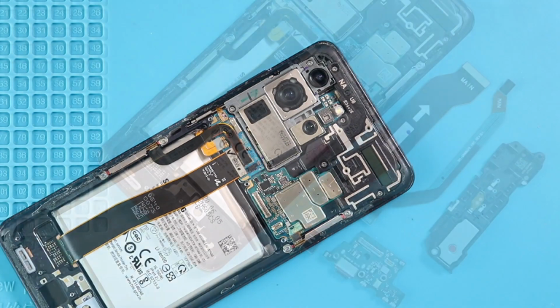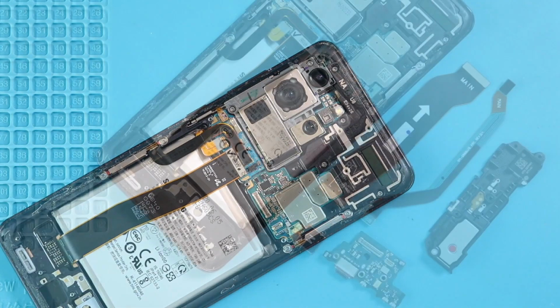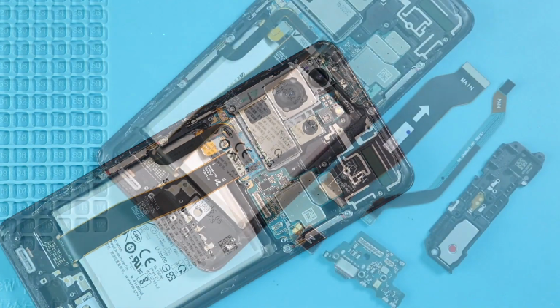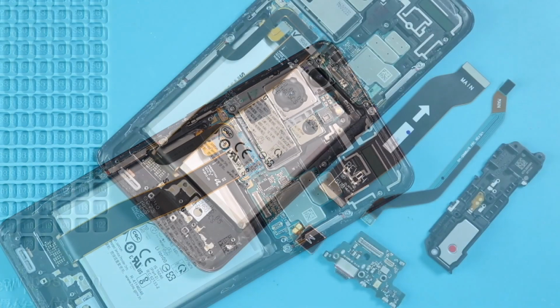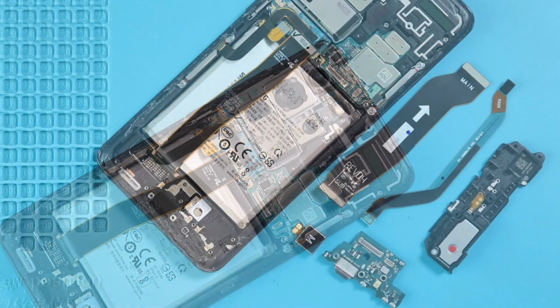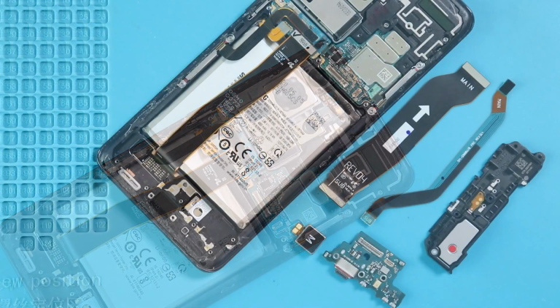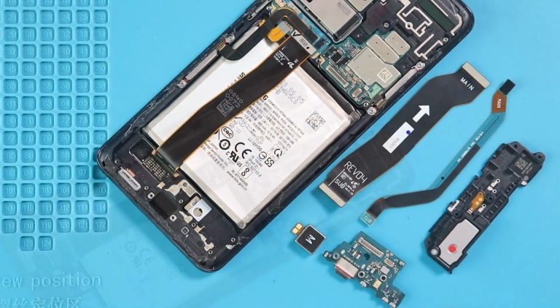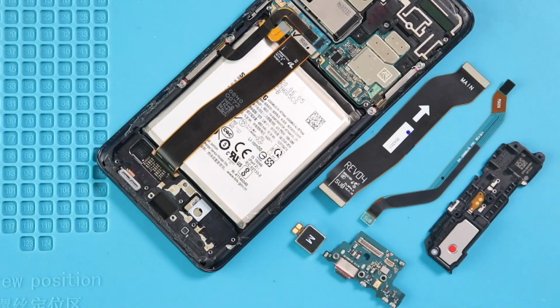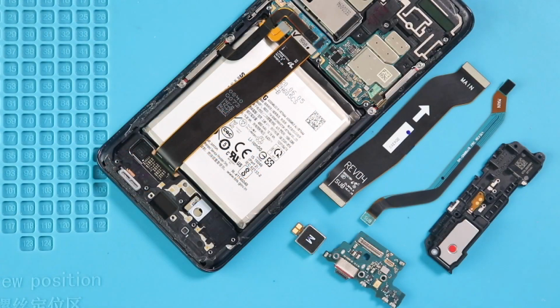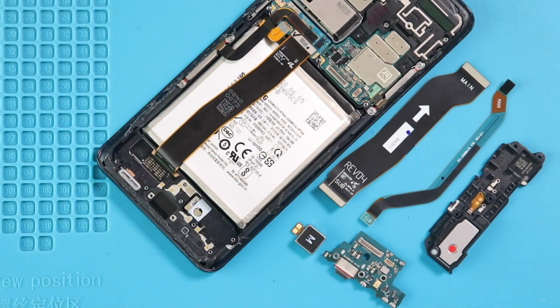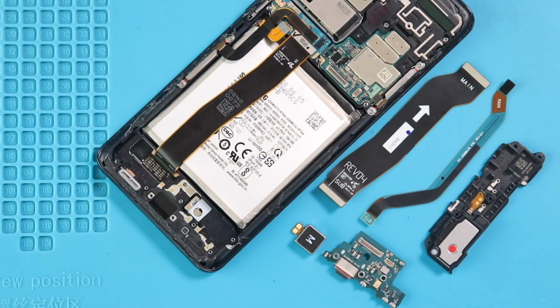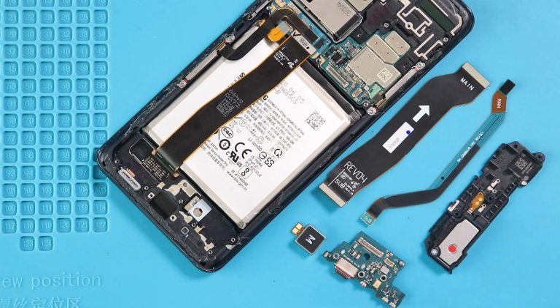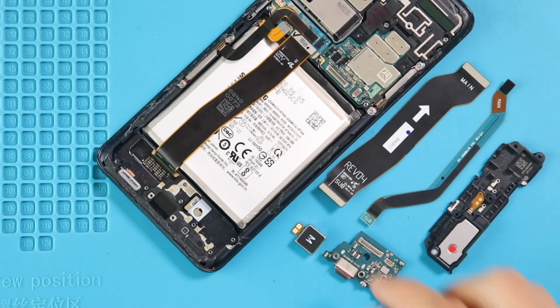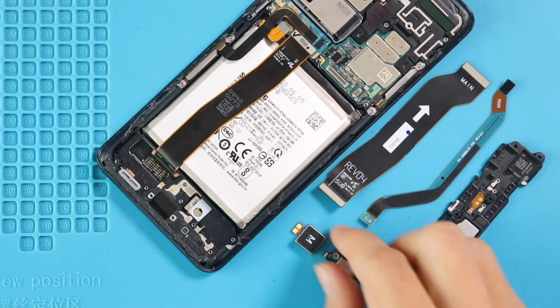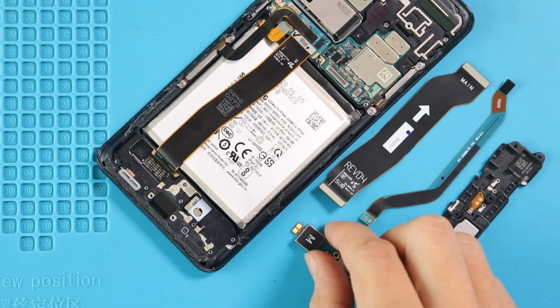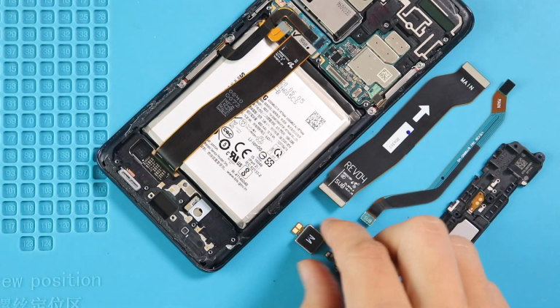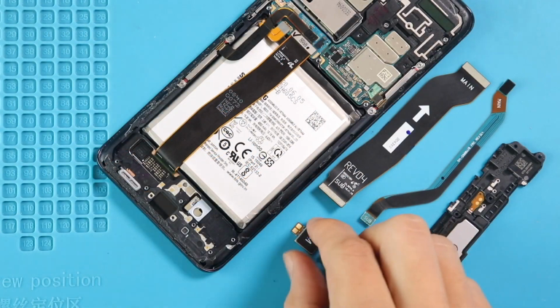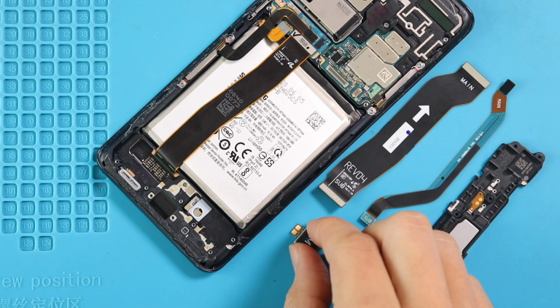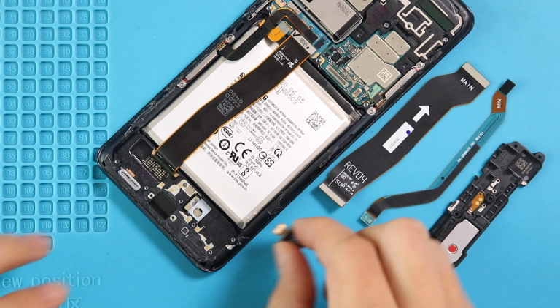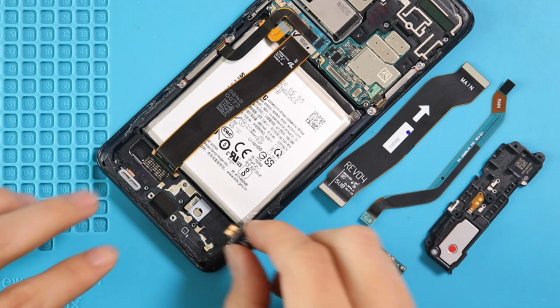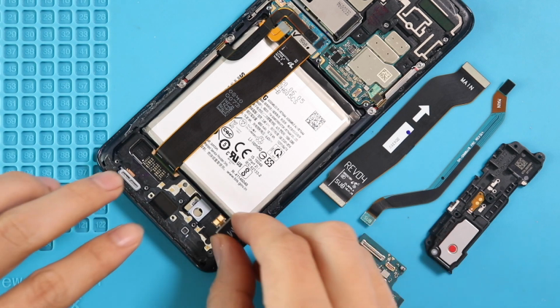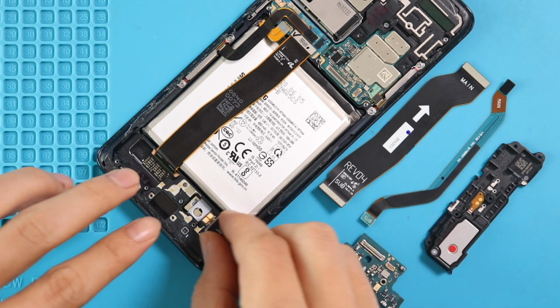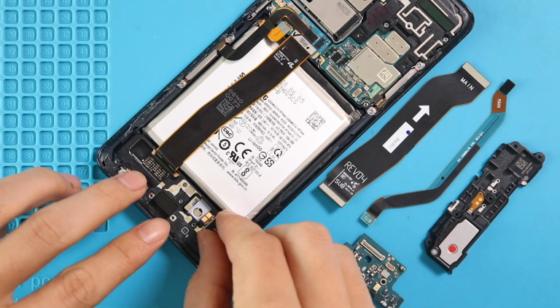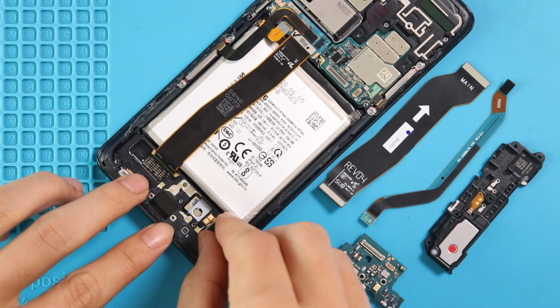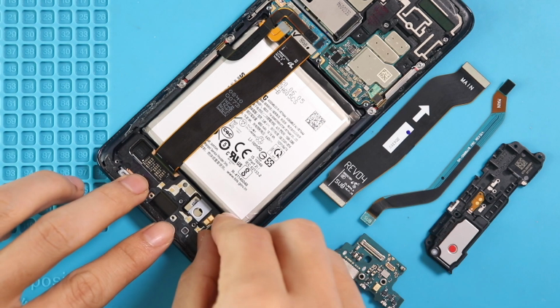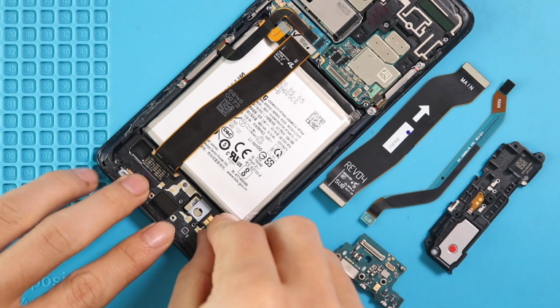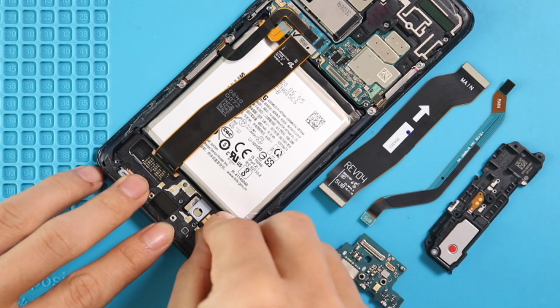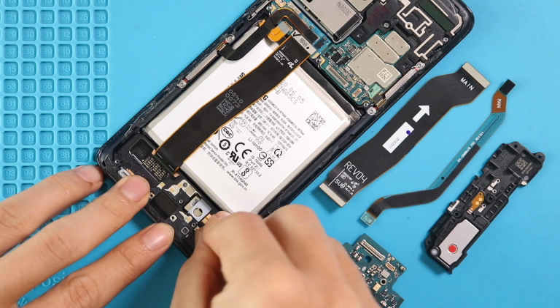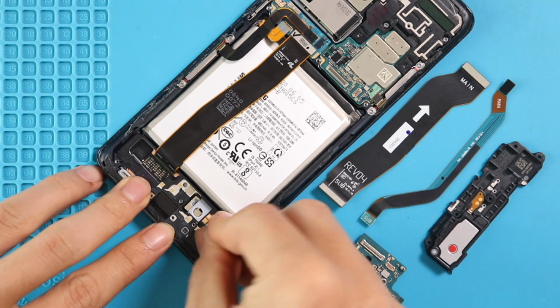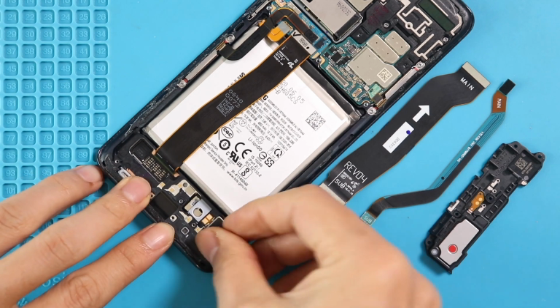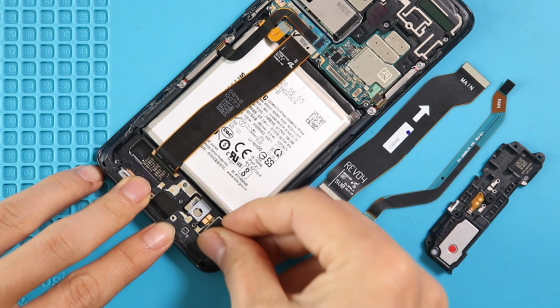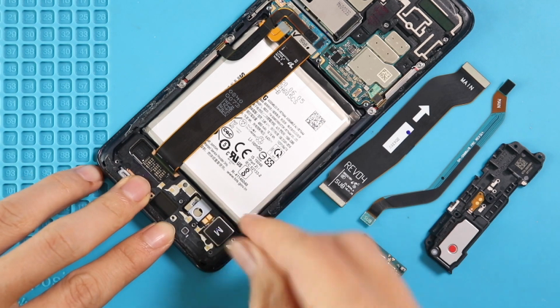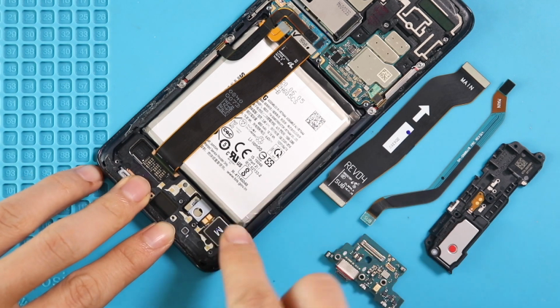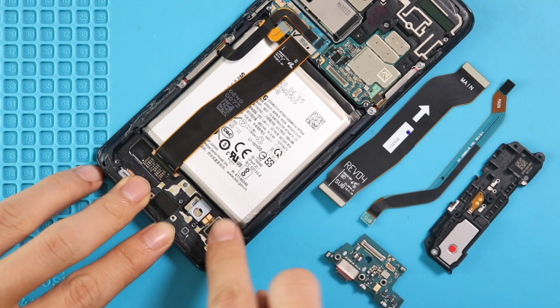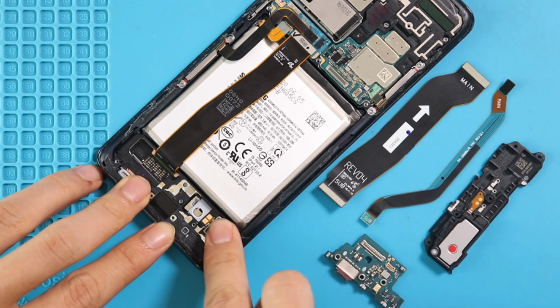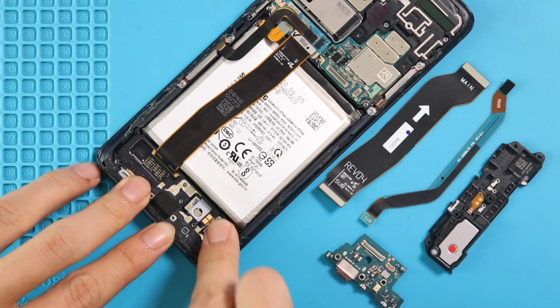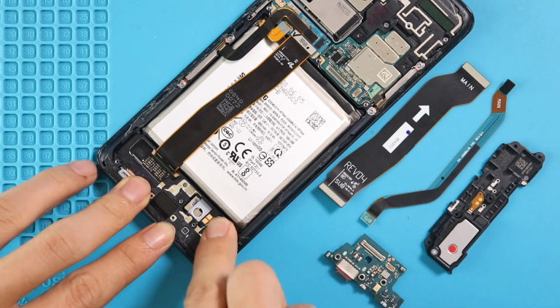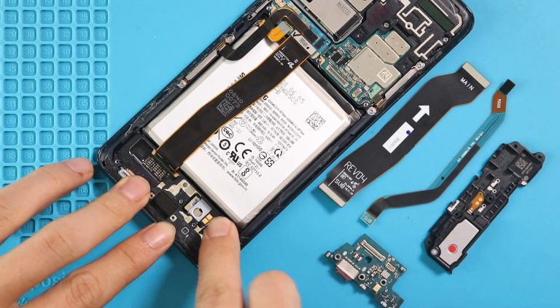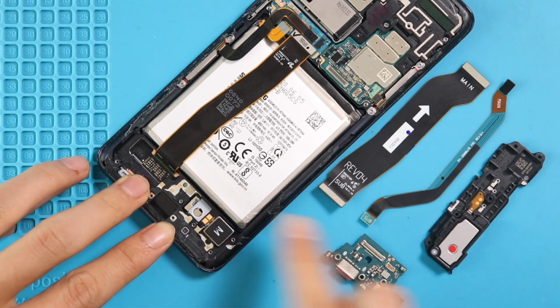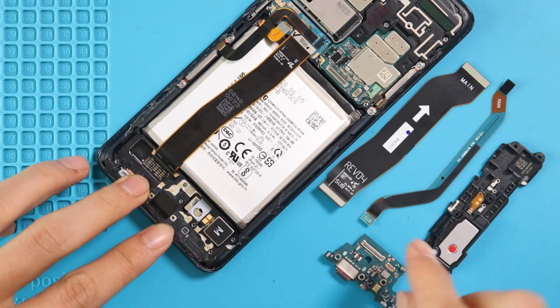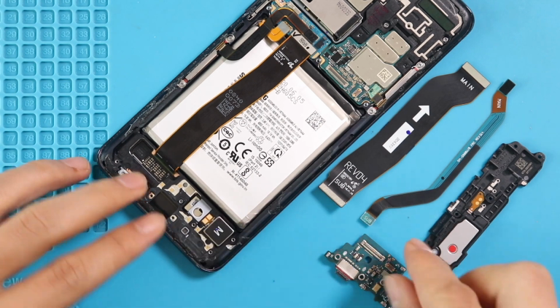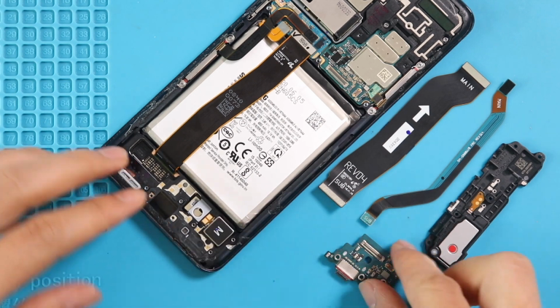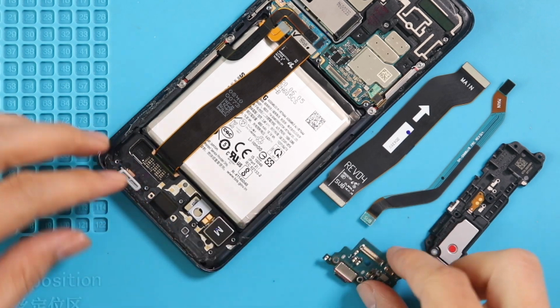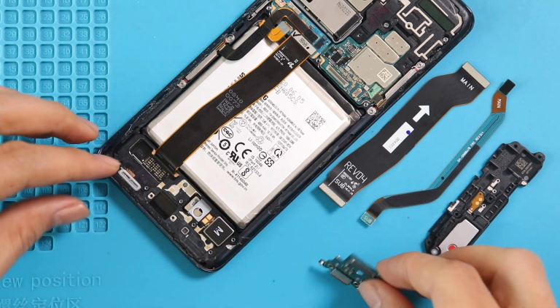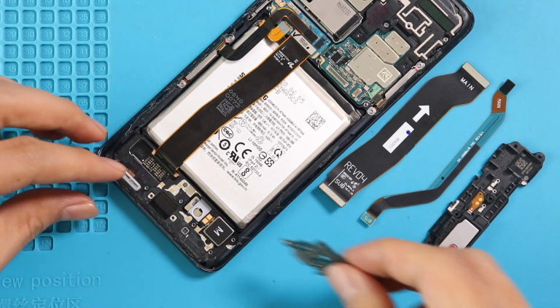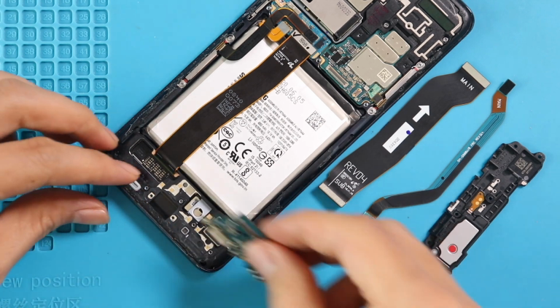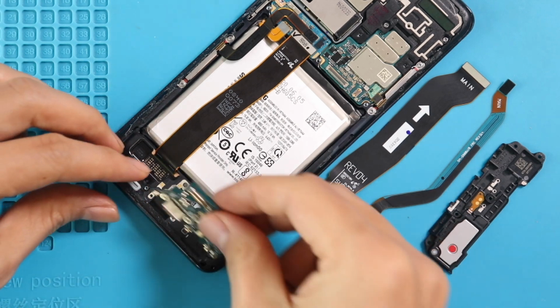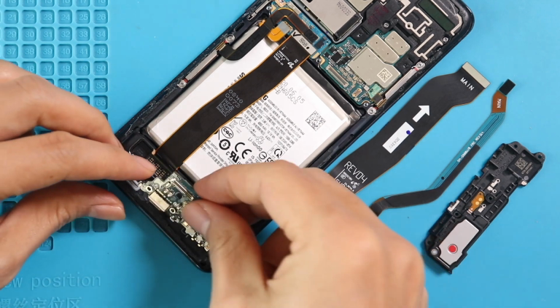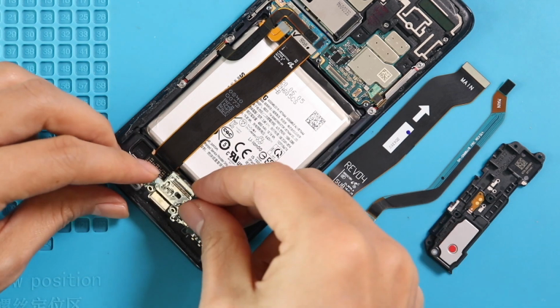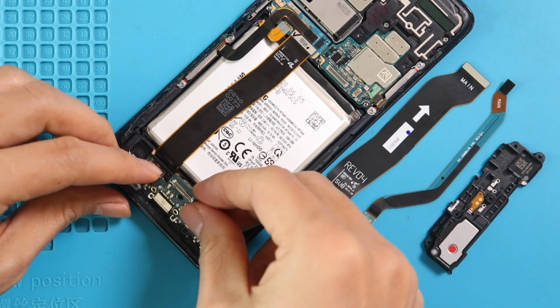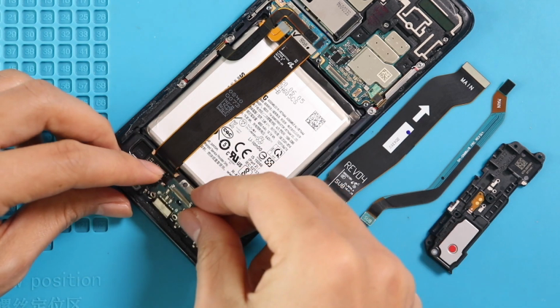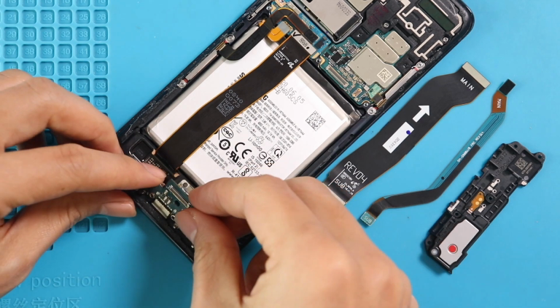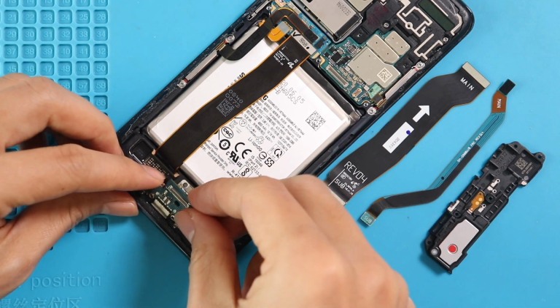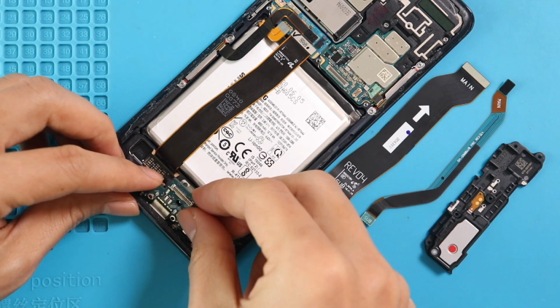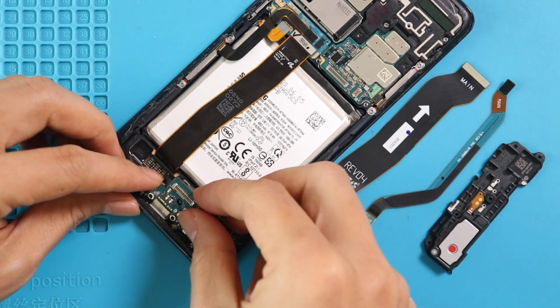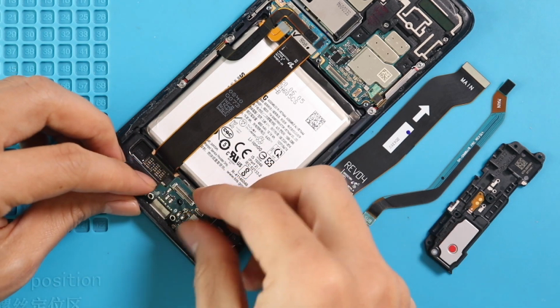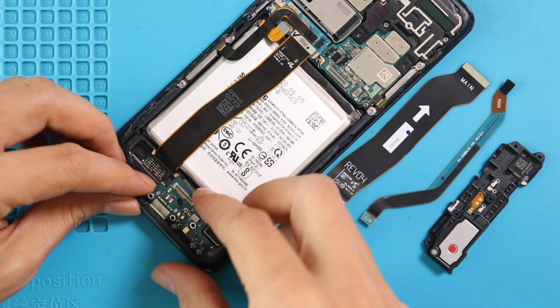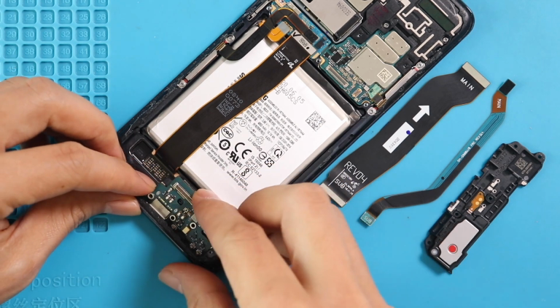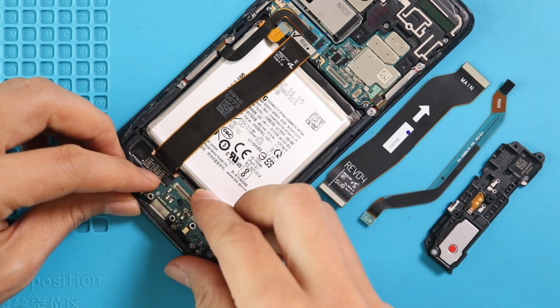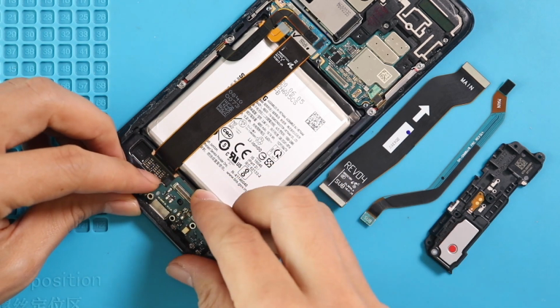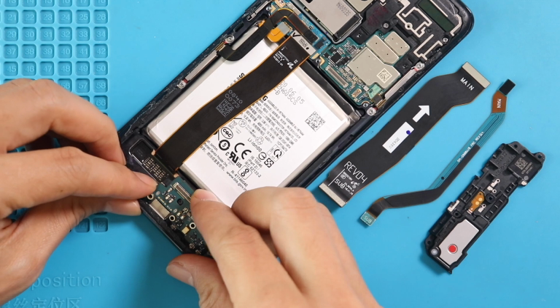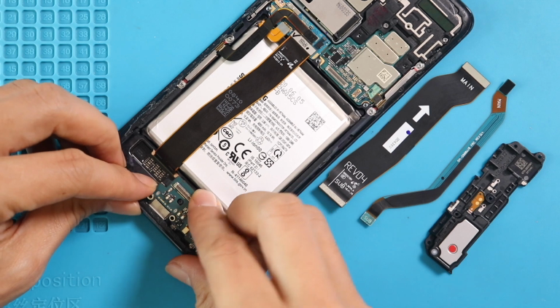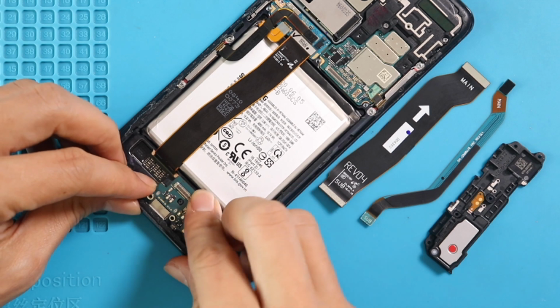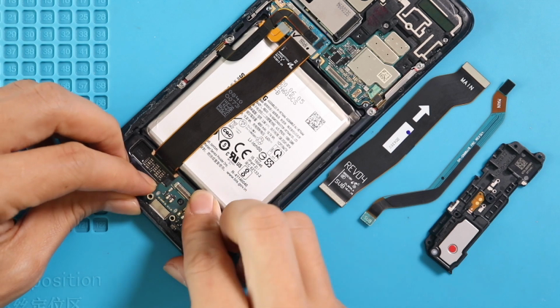Next, move to the bottom and first place the vibrator motor on the frame. Then place the charging port board and secure it with three screws.